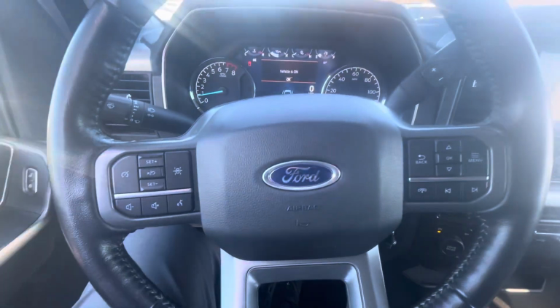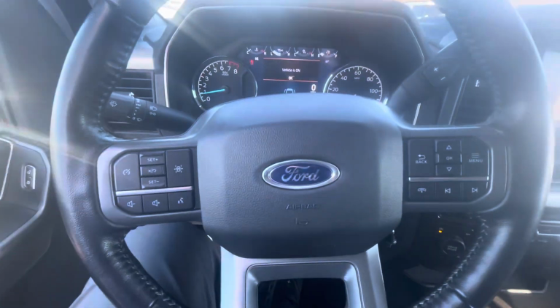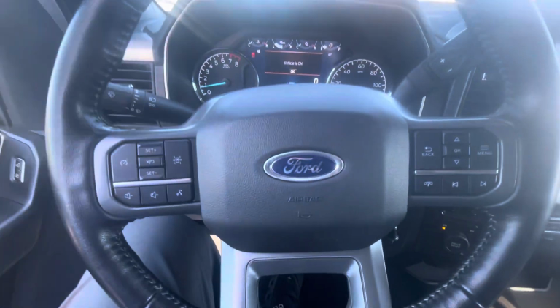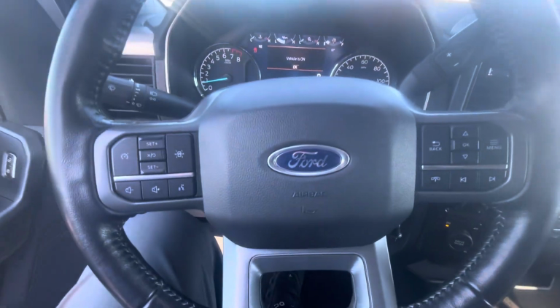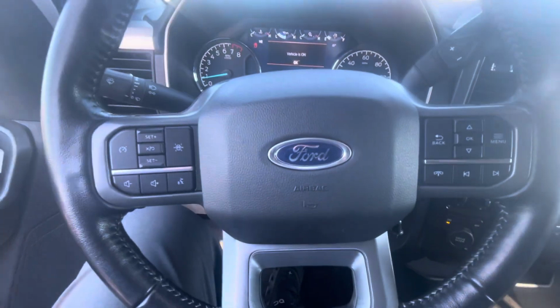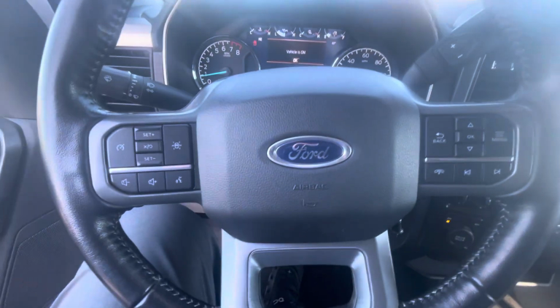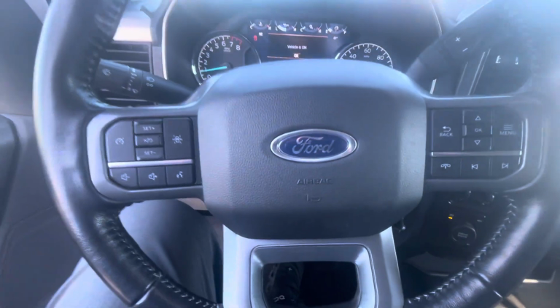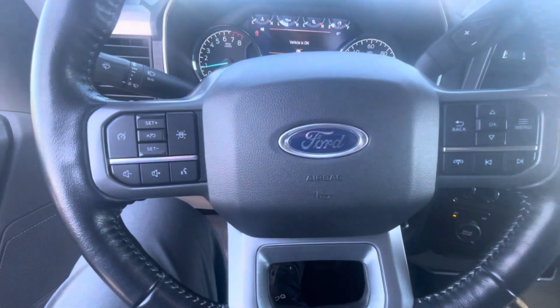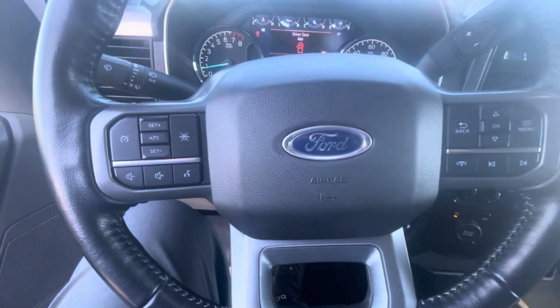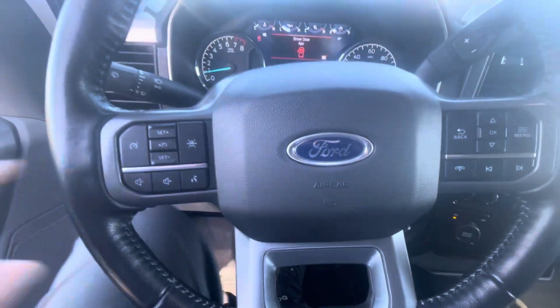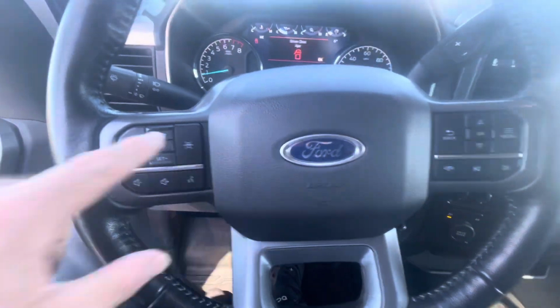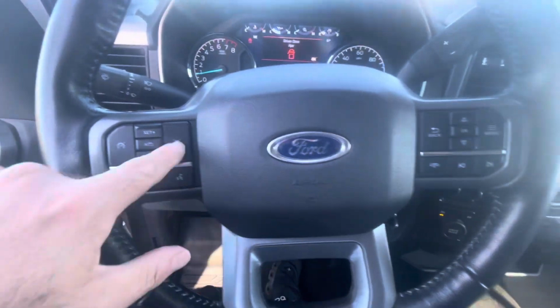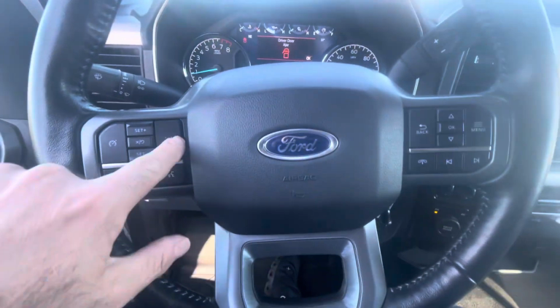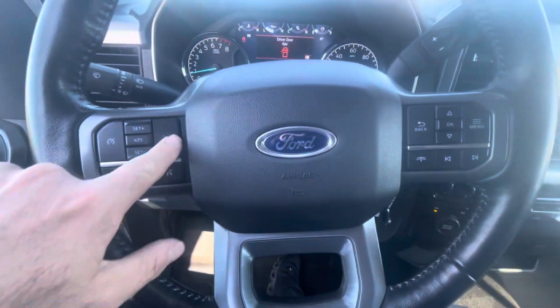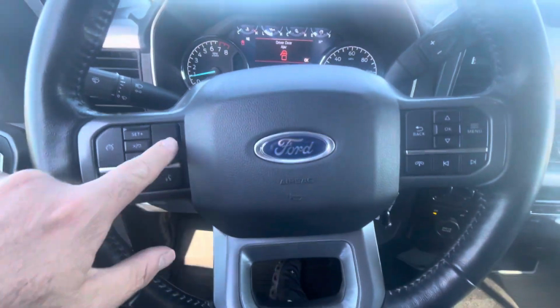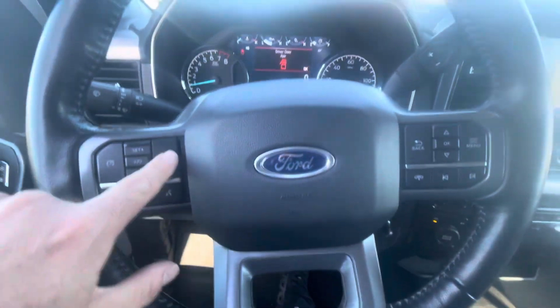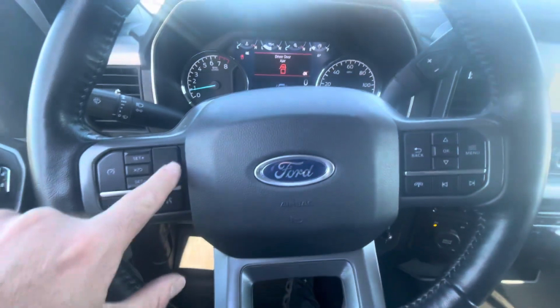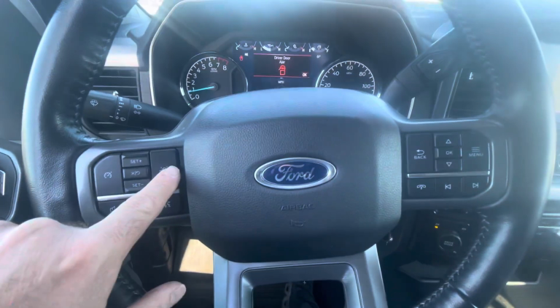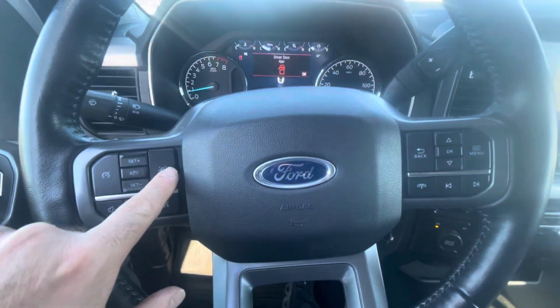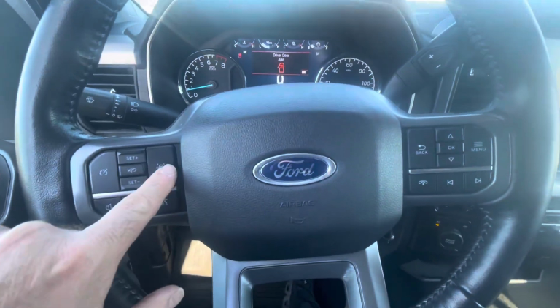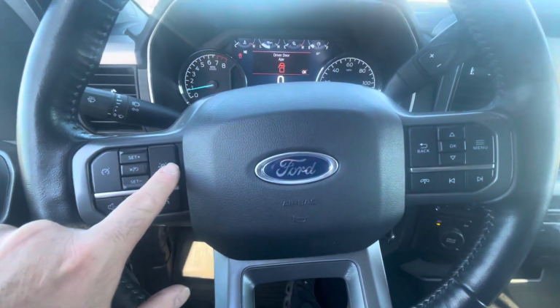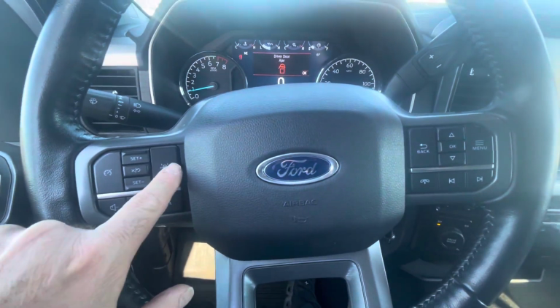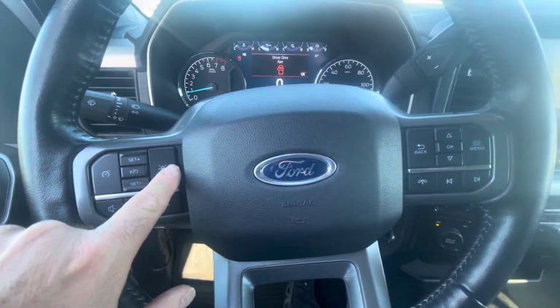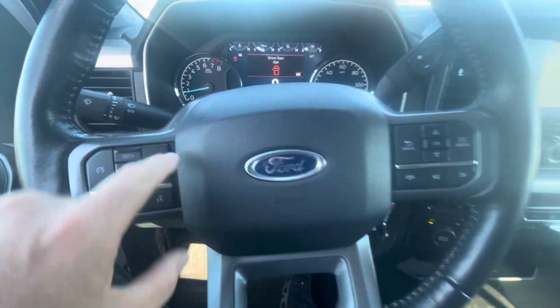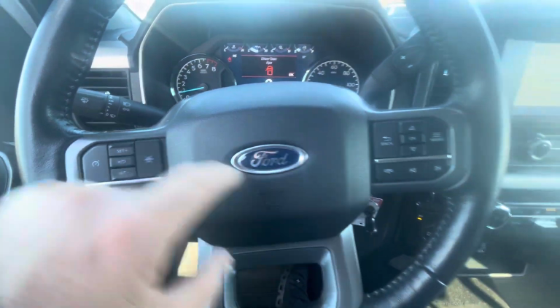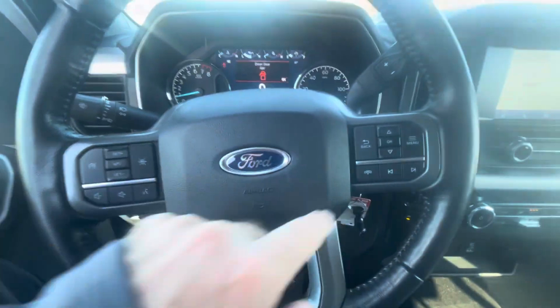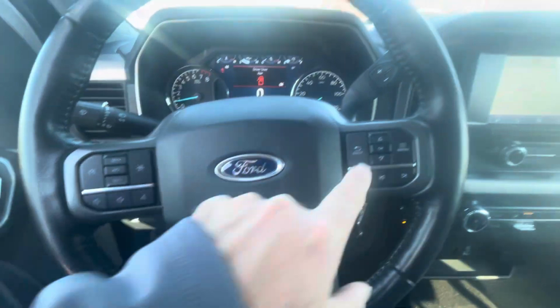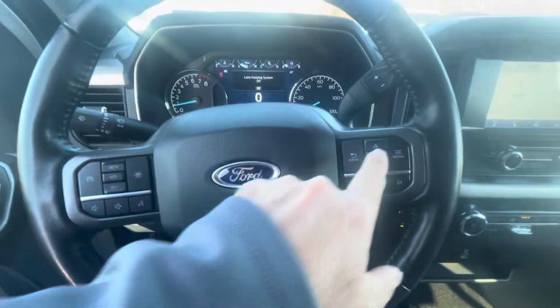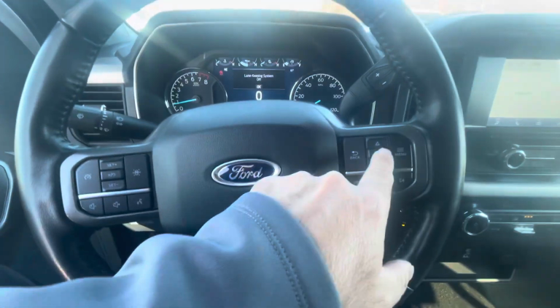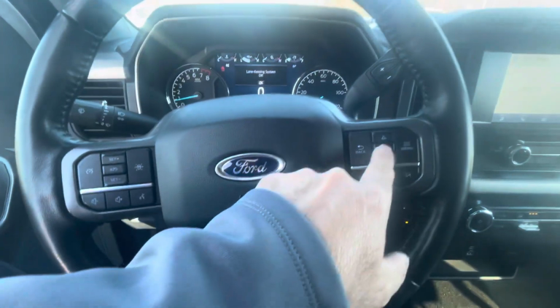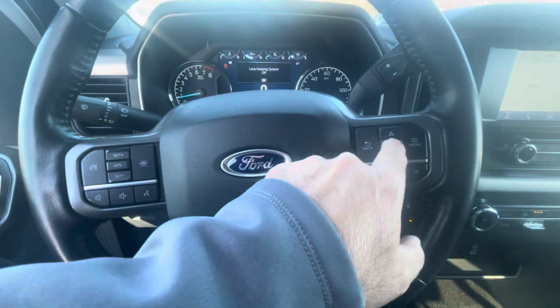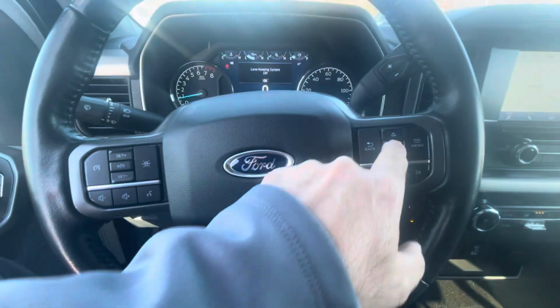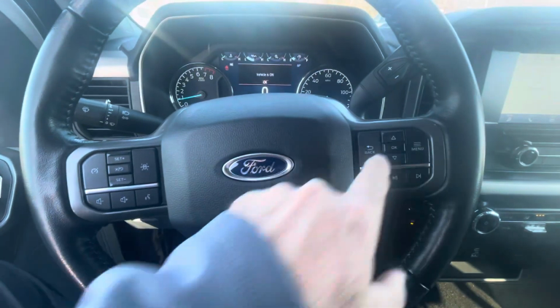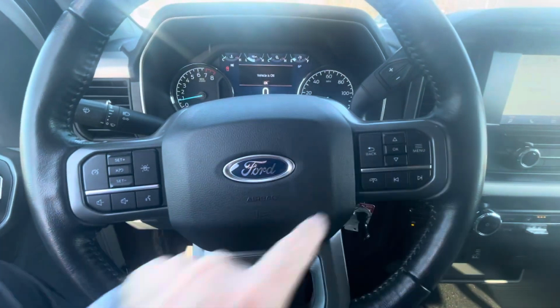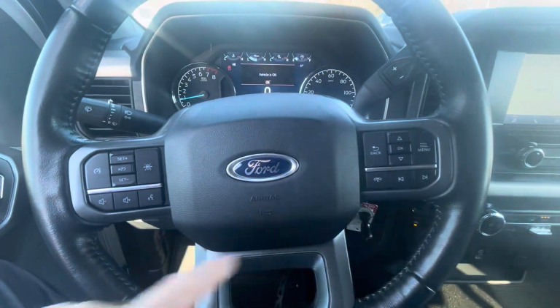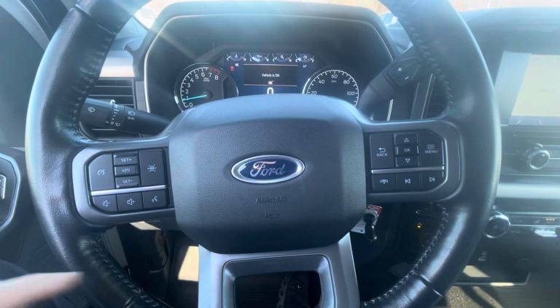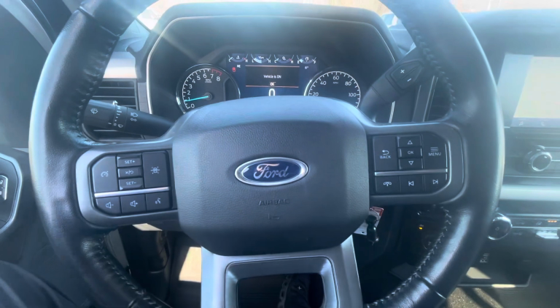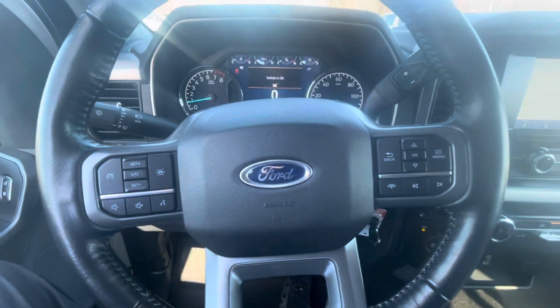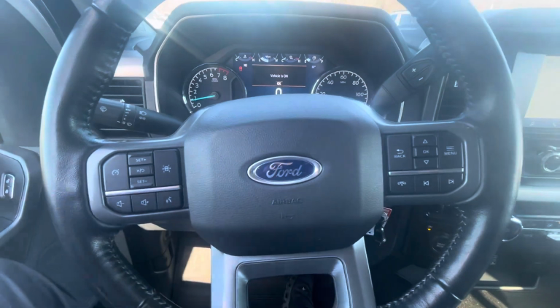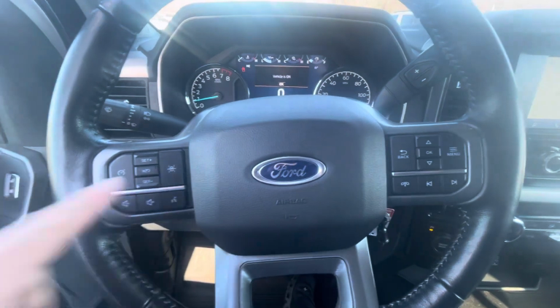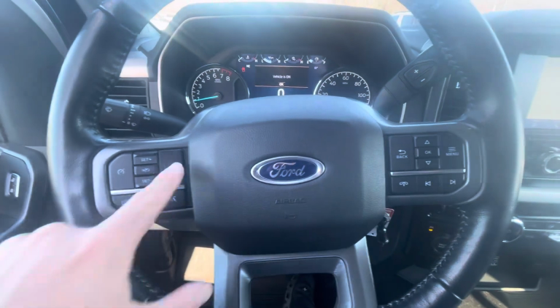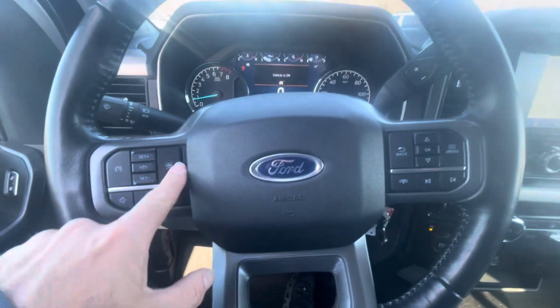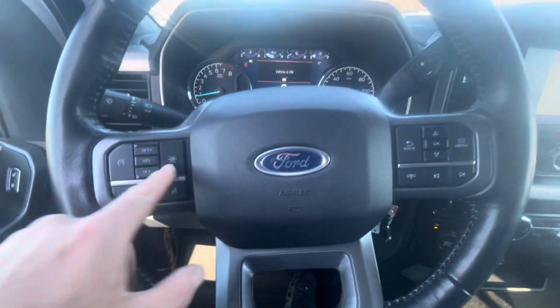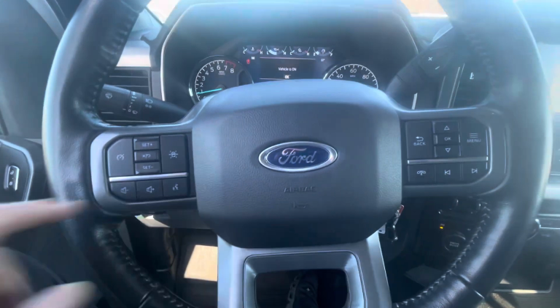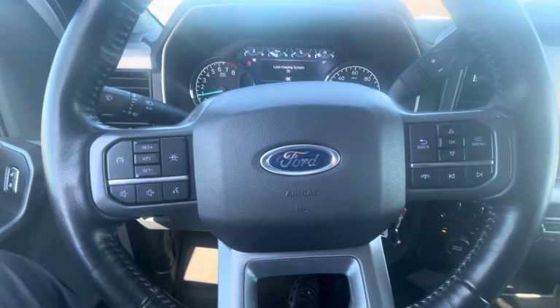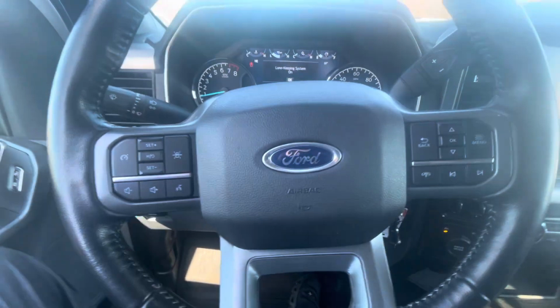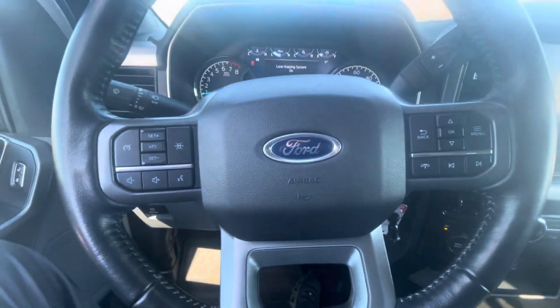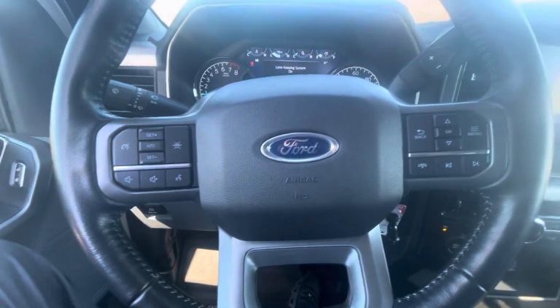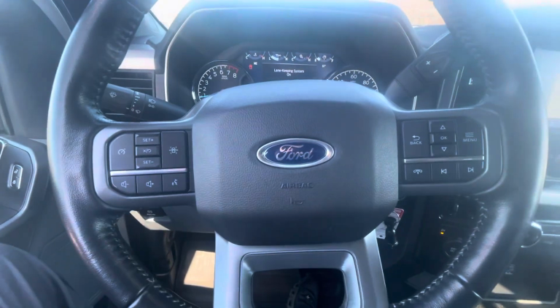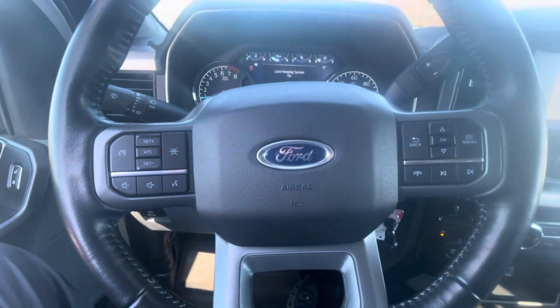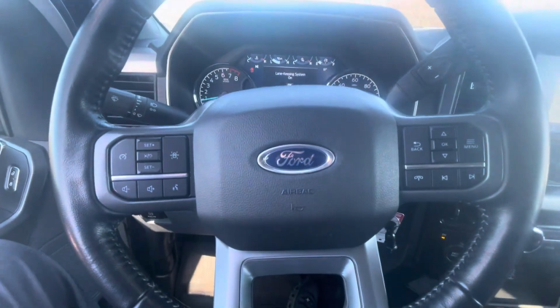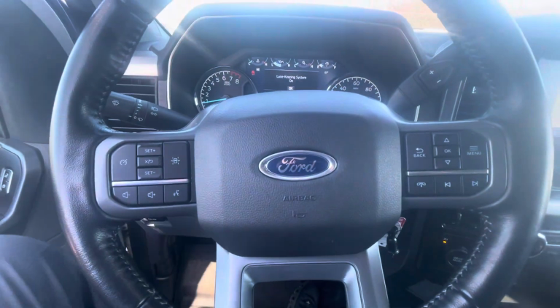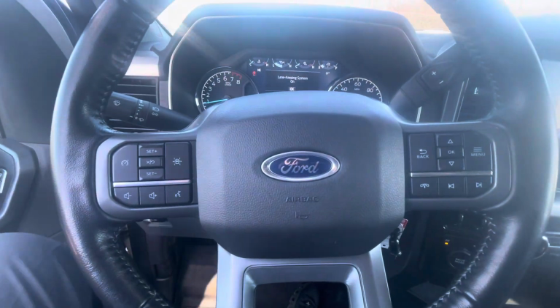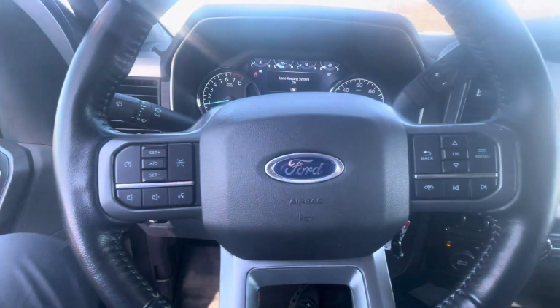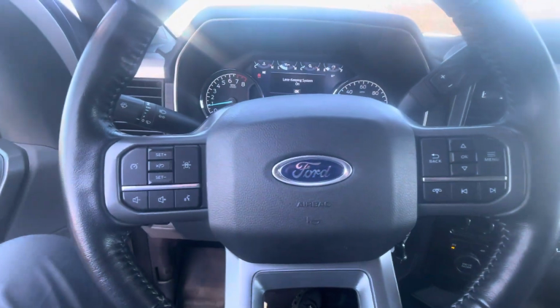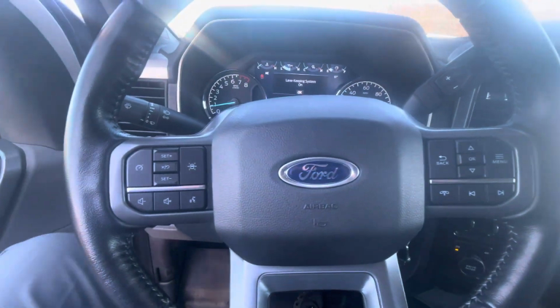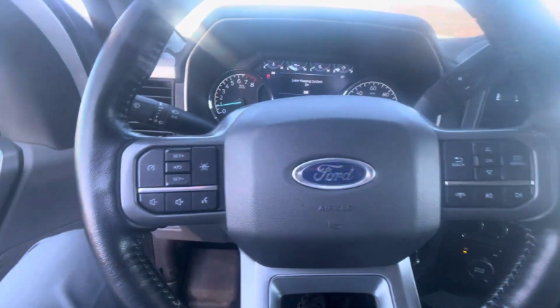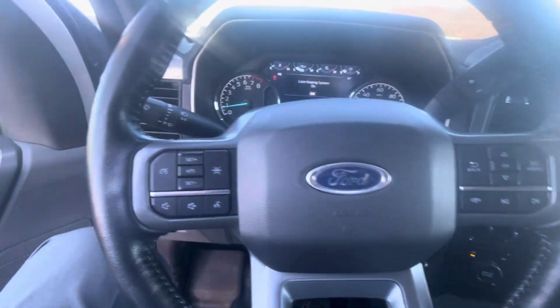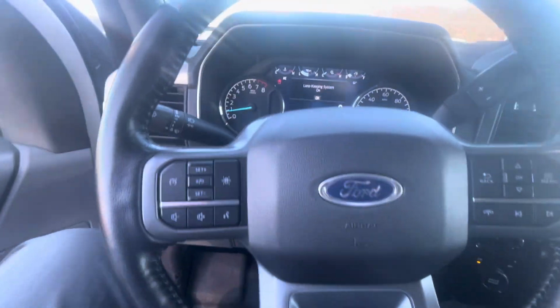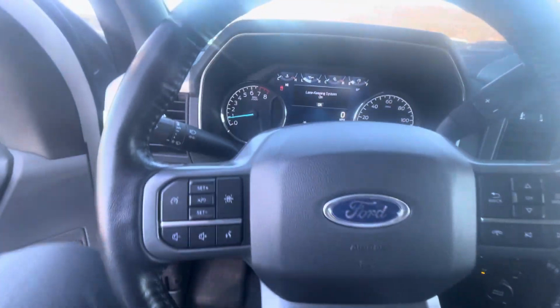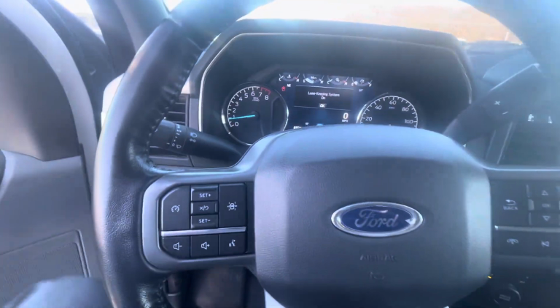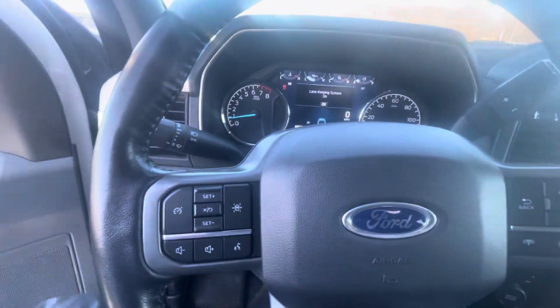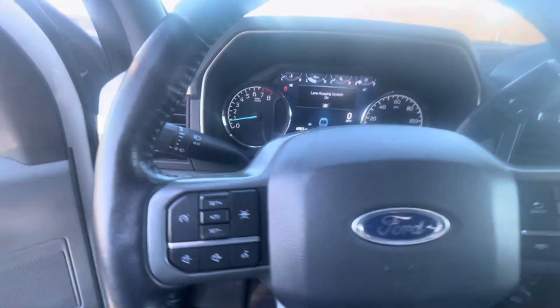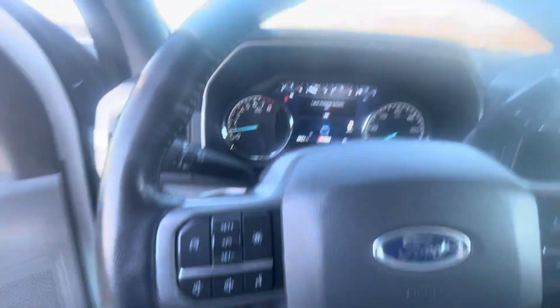It looks like it's got lane keeping — yep, lane keeping system, cruise control, and more.